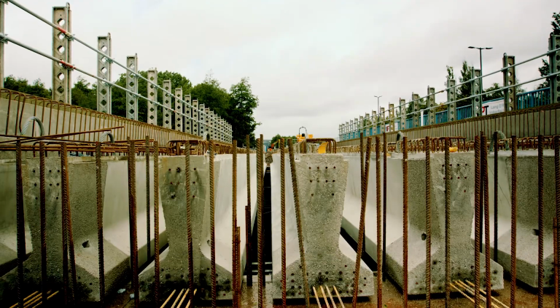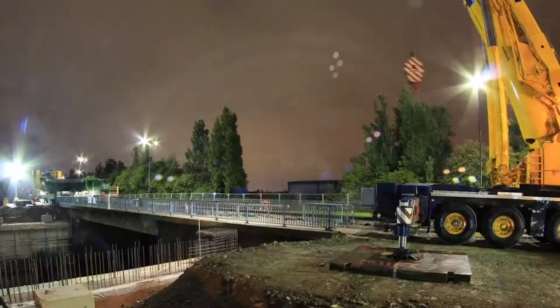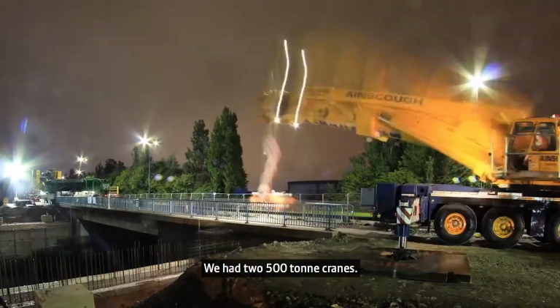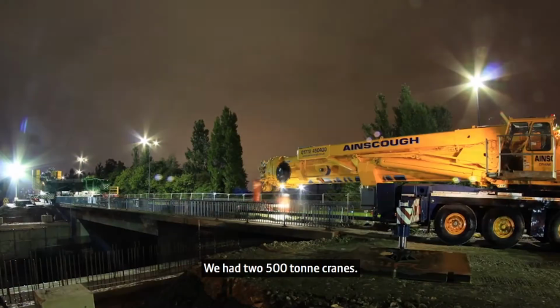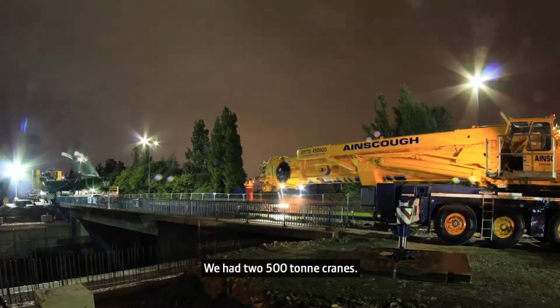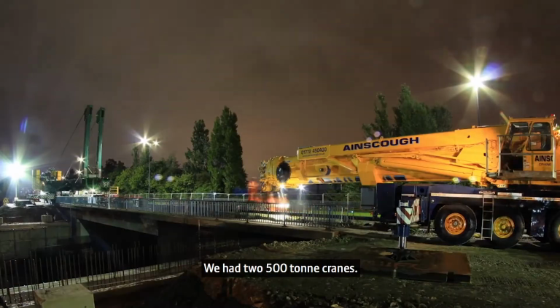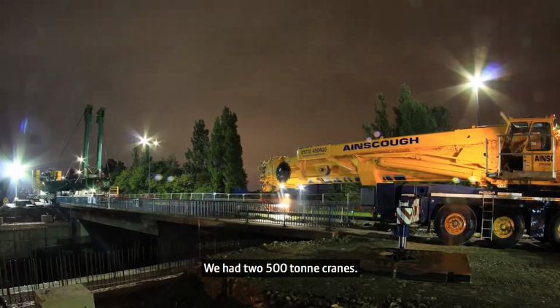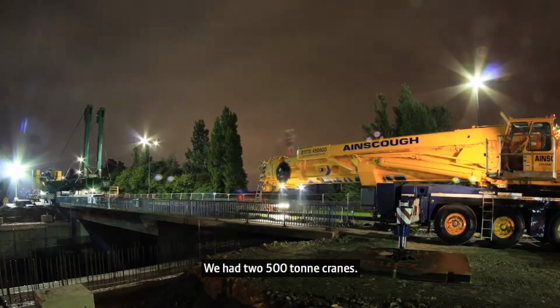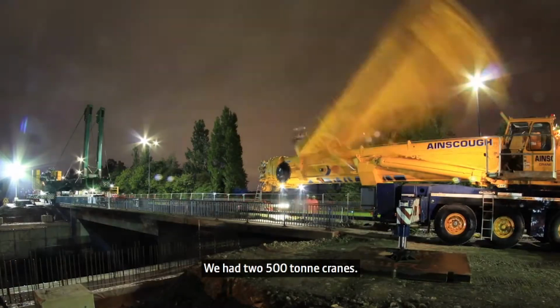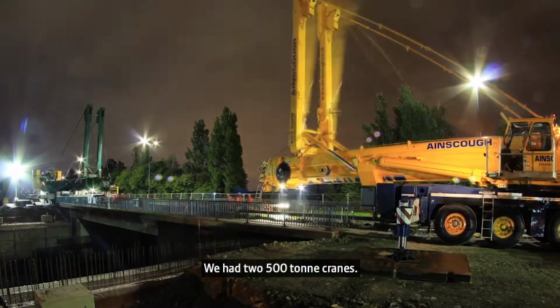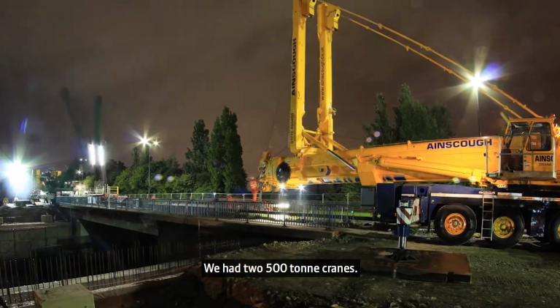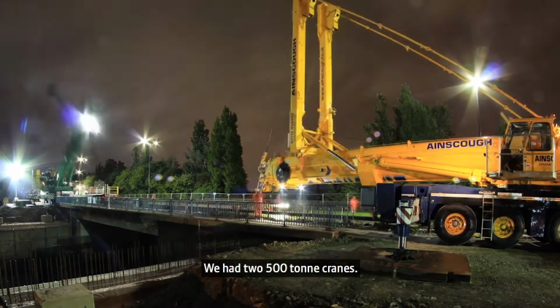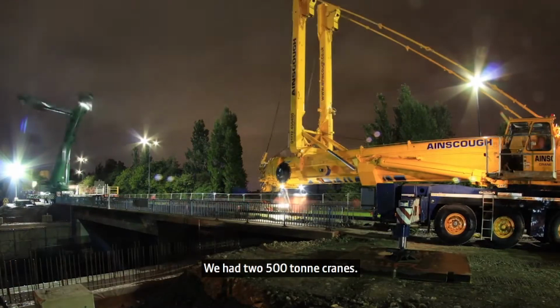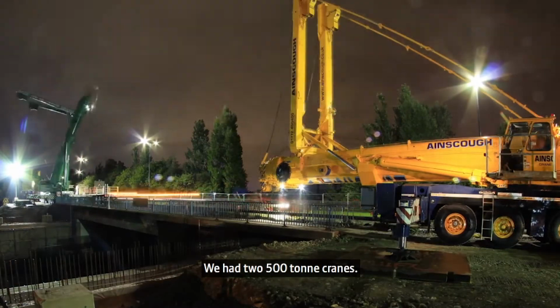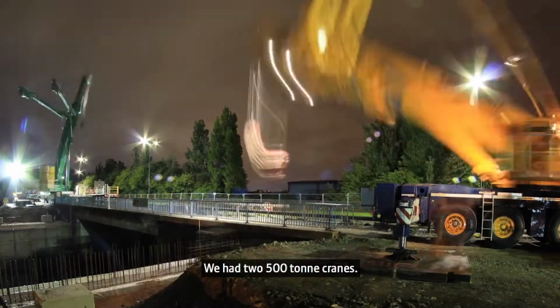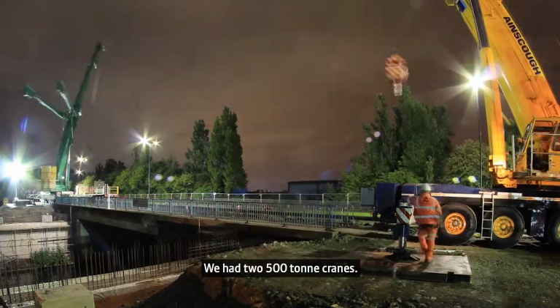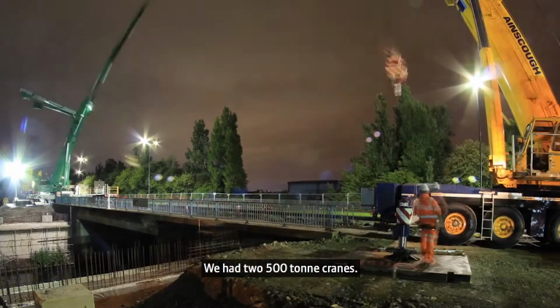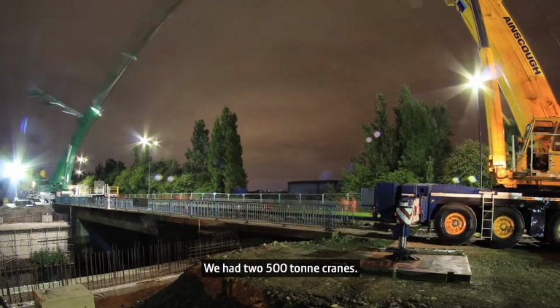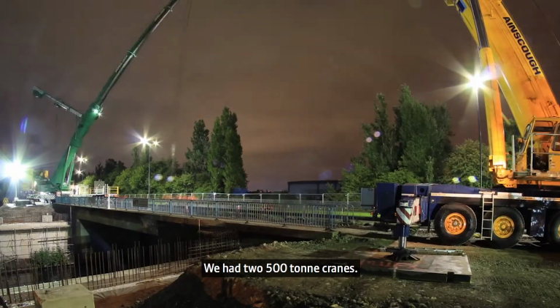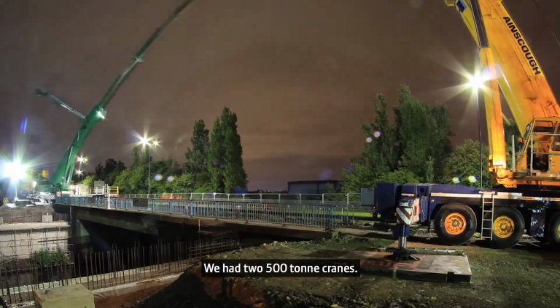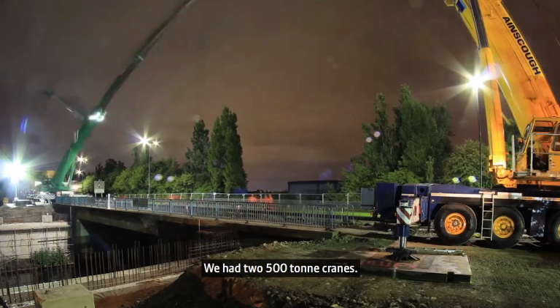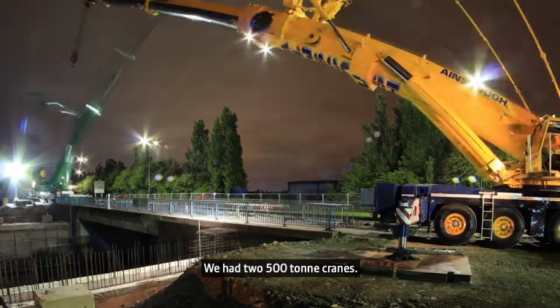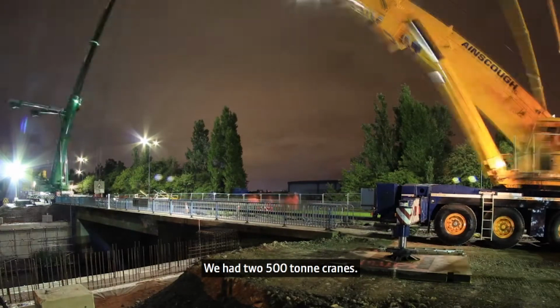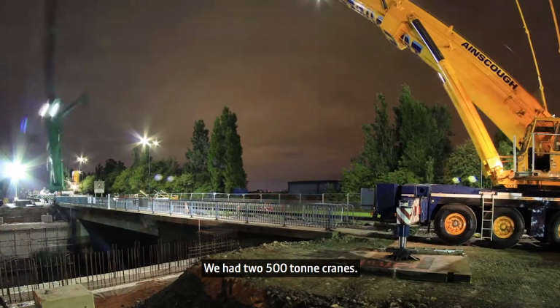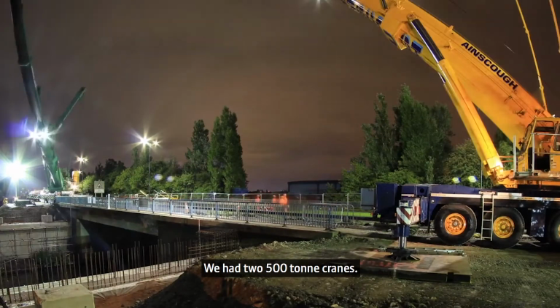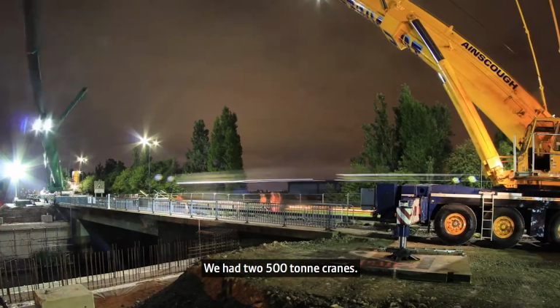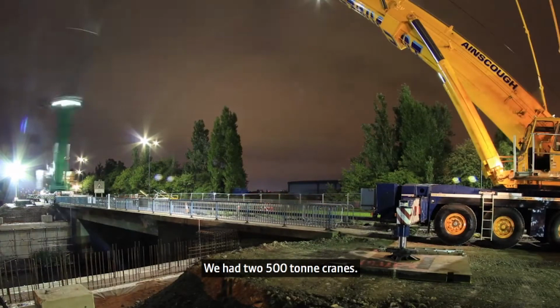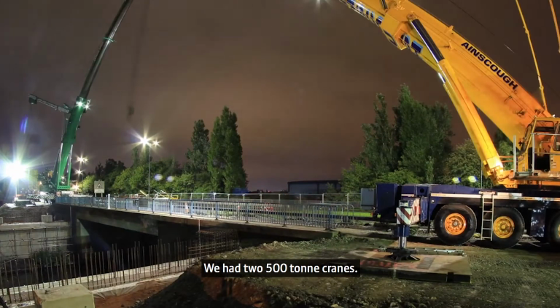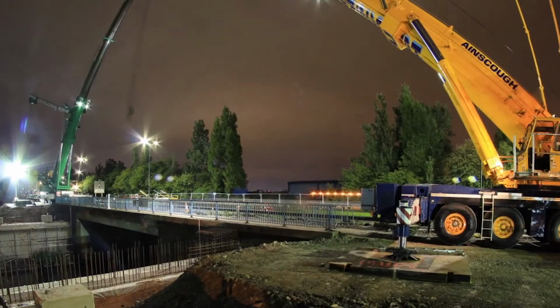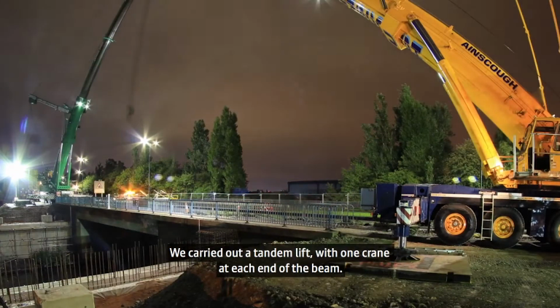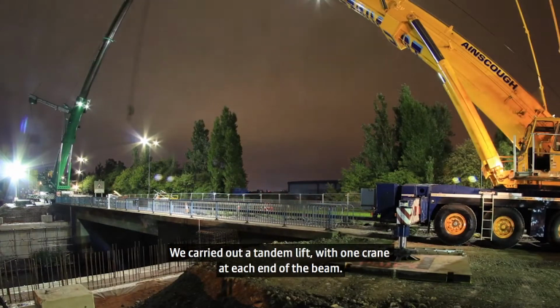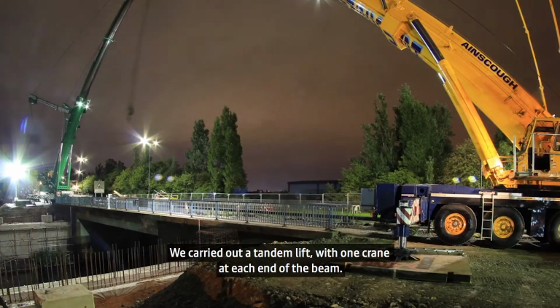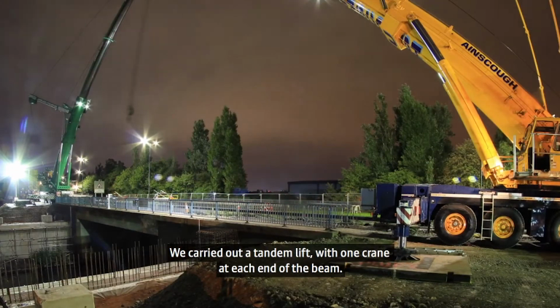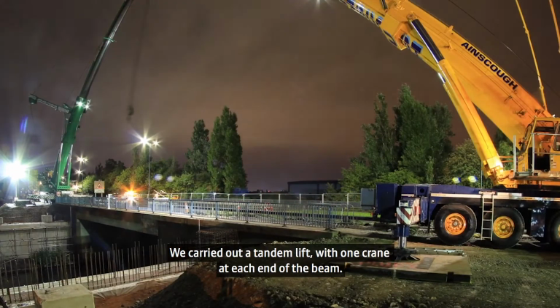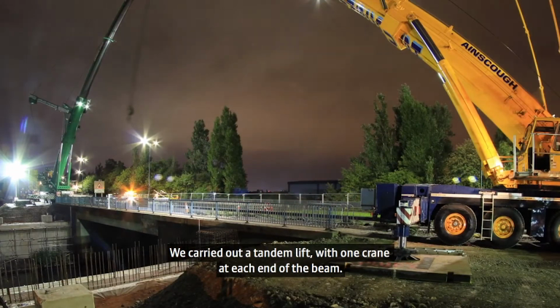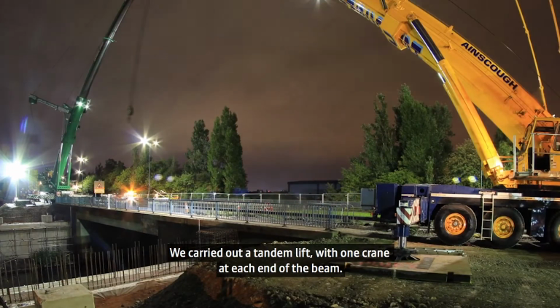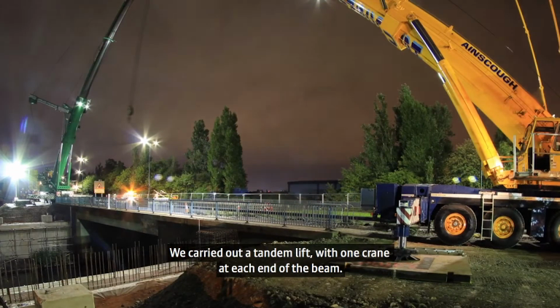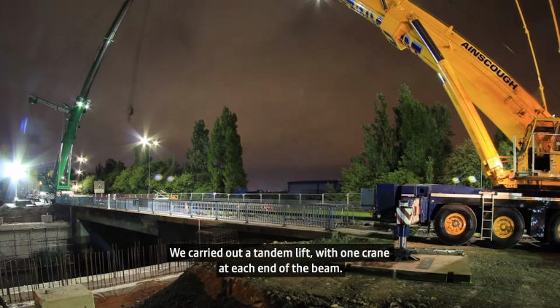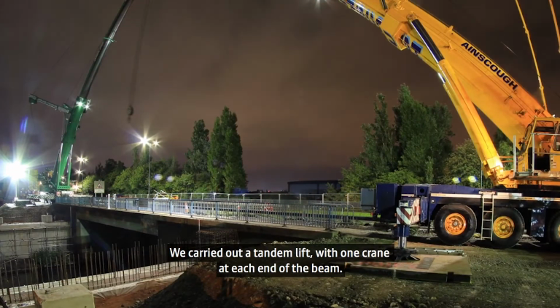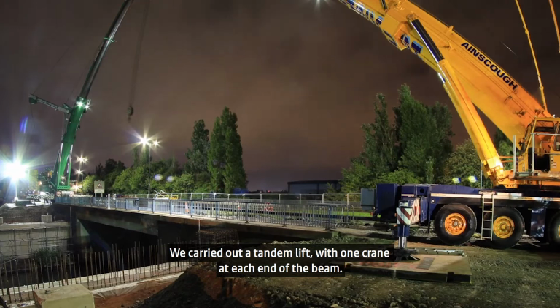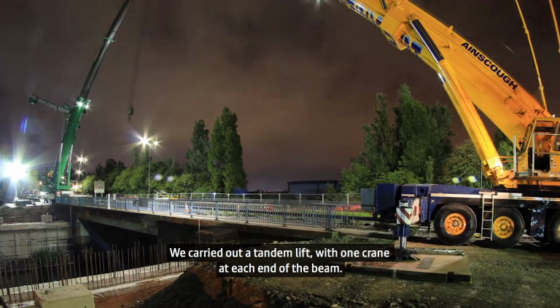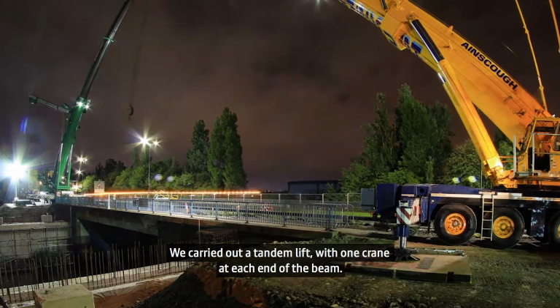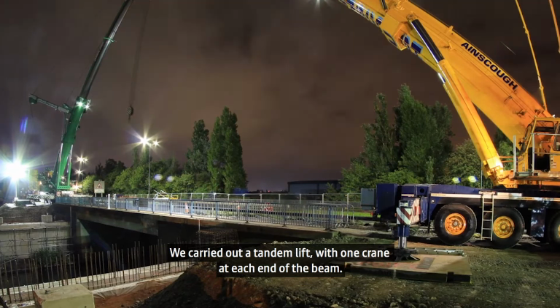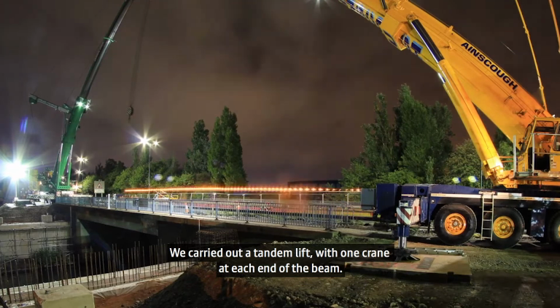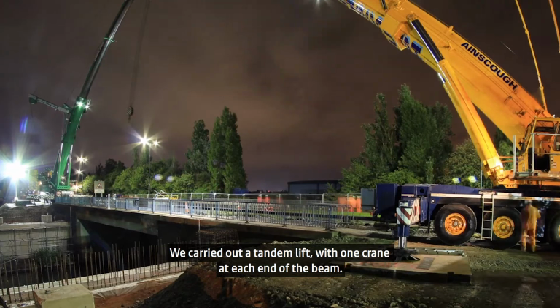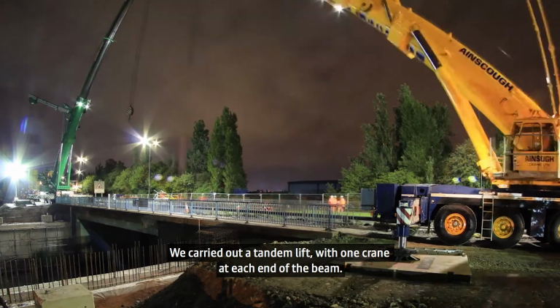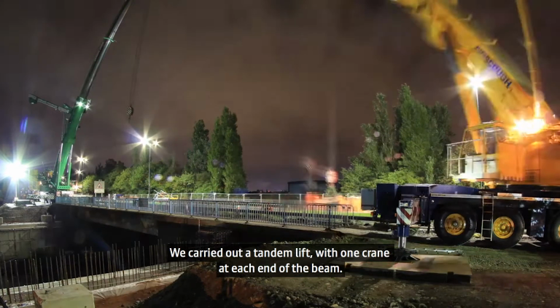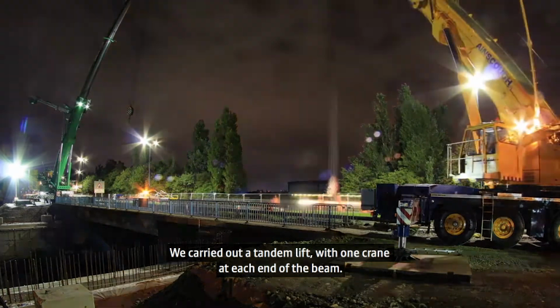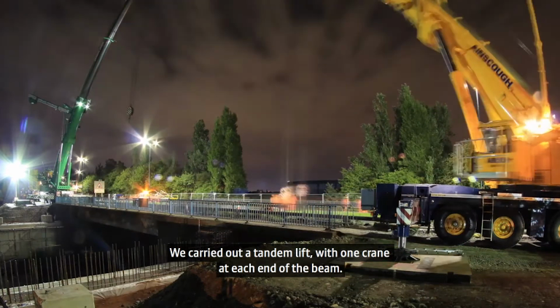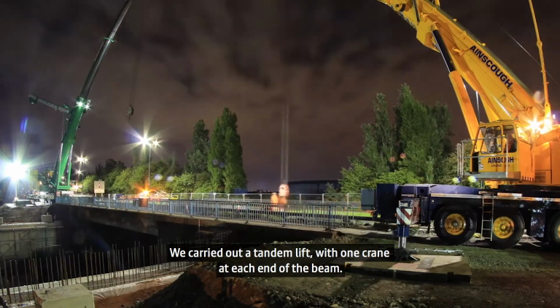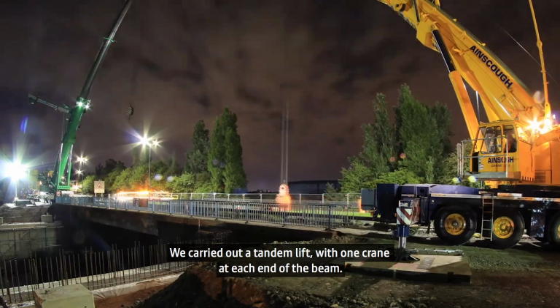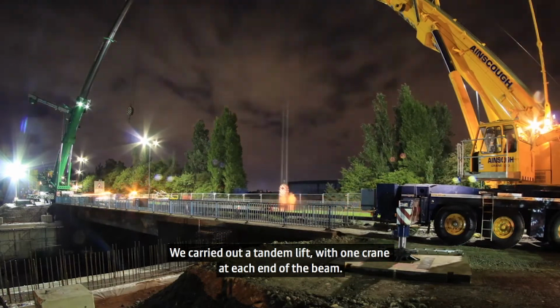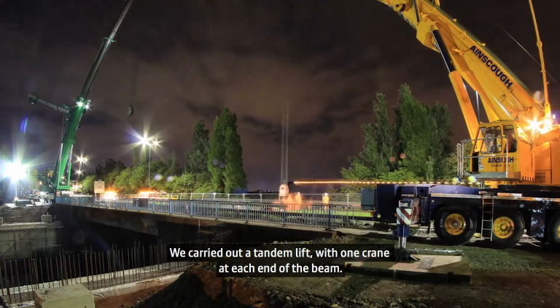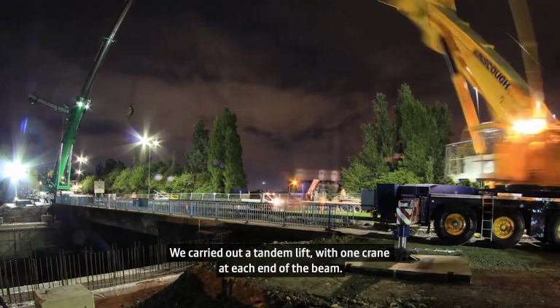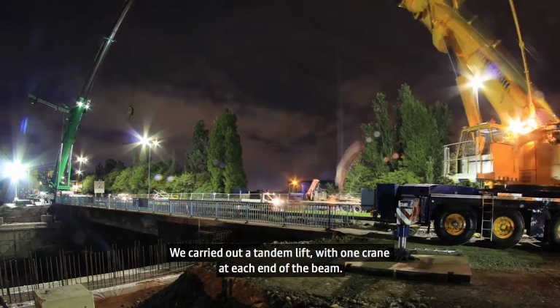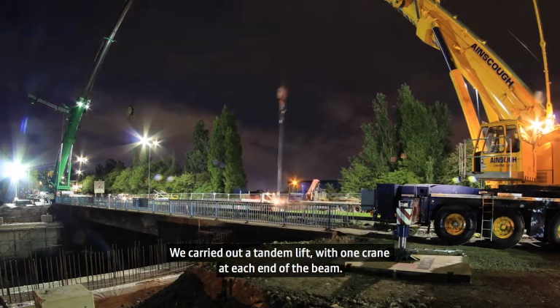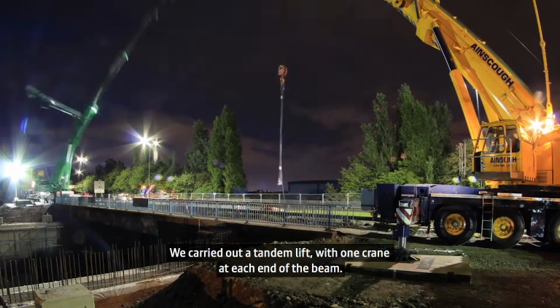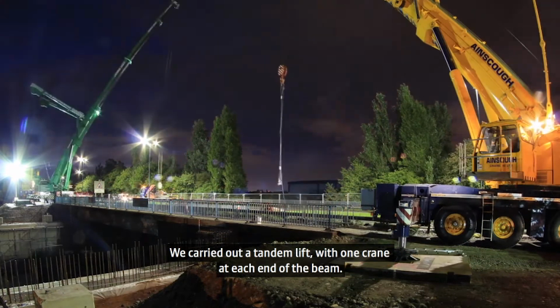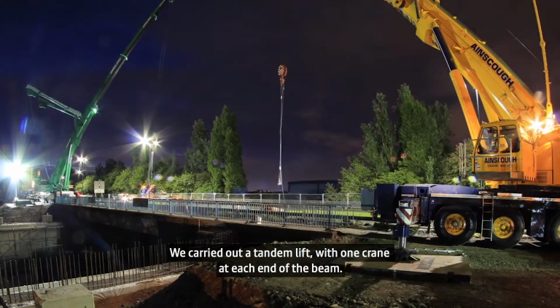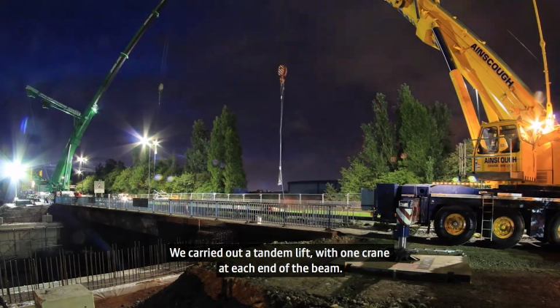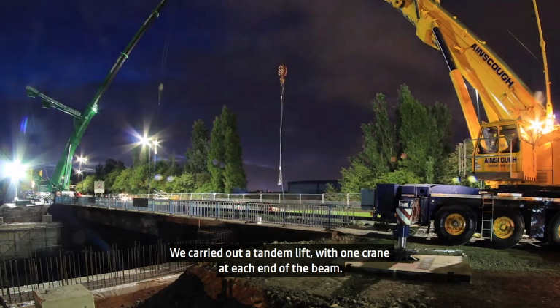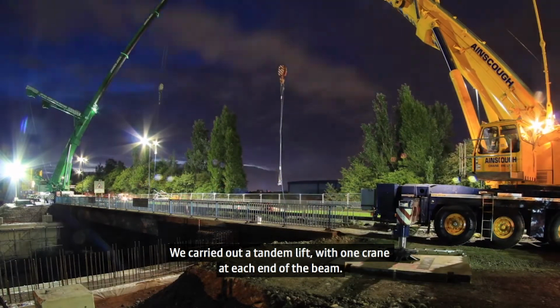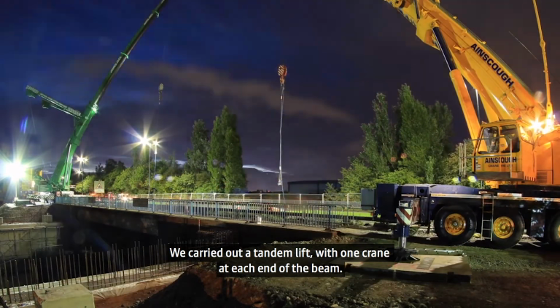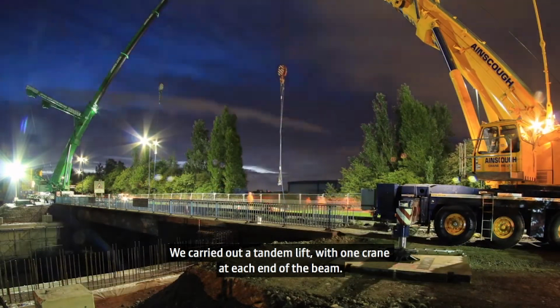We had two 500 tonne cranes and carried out a tandem lift, with one crane on each end of the beam.